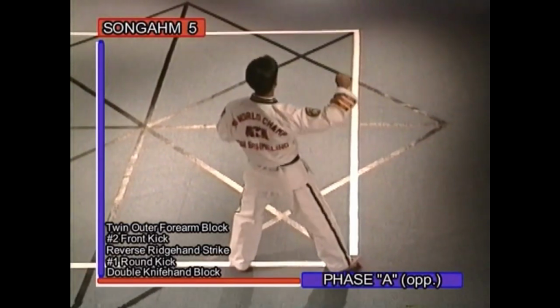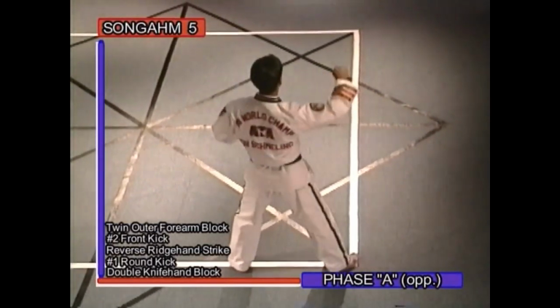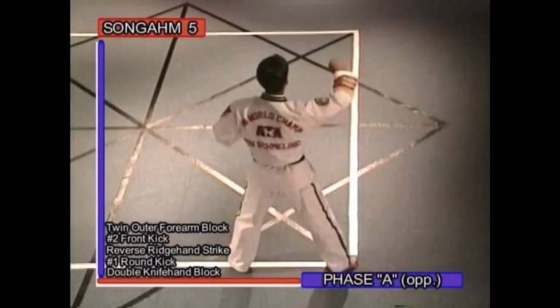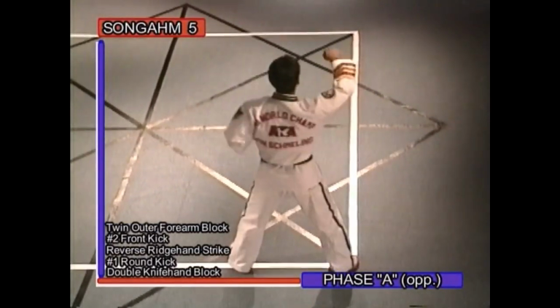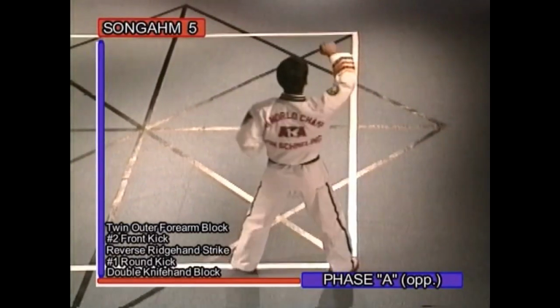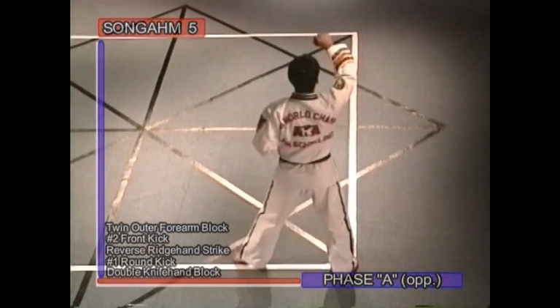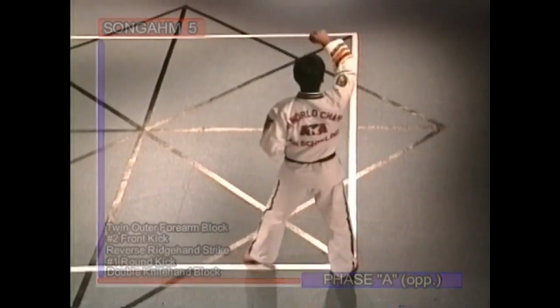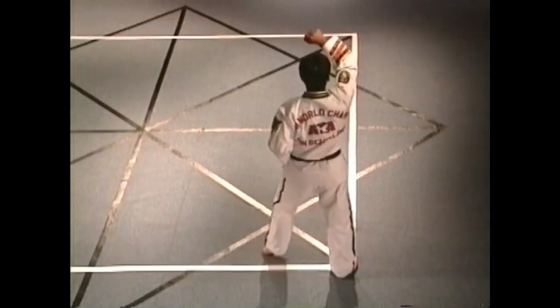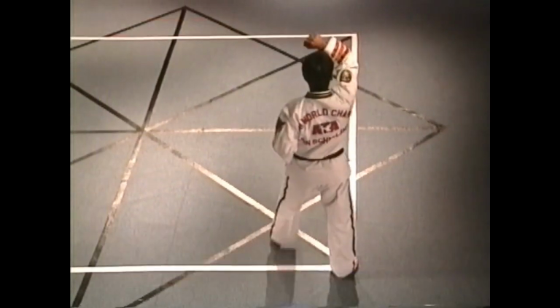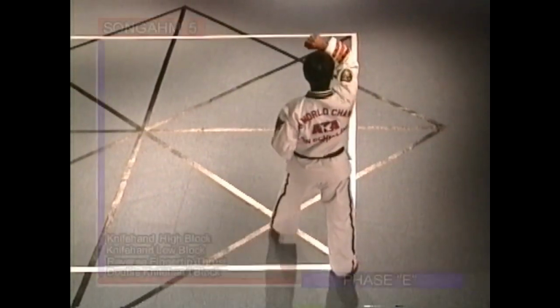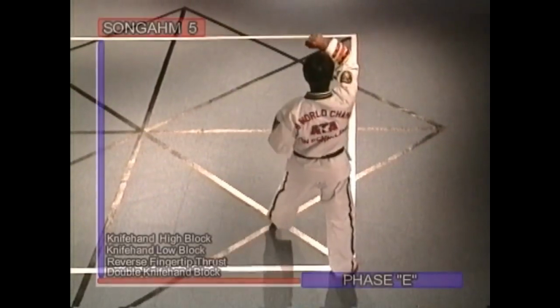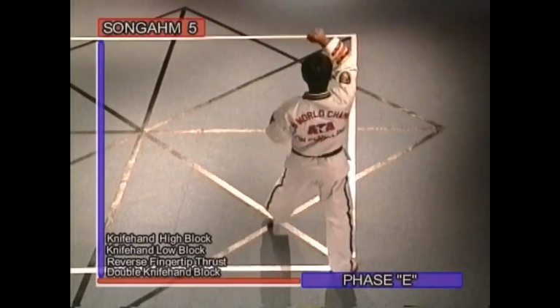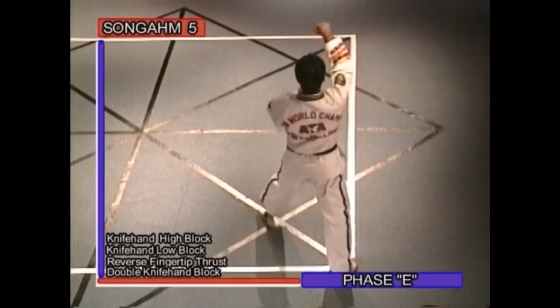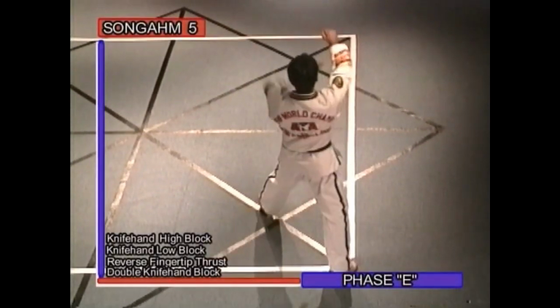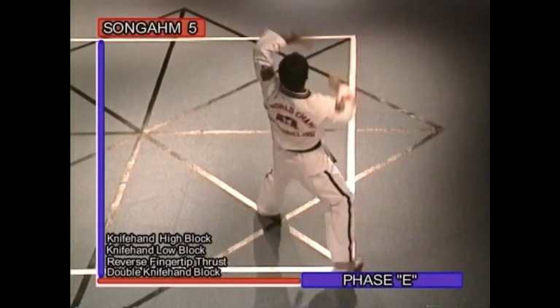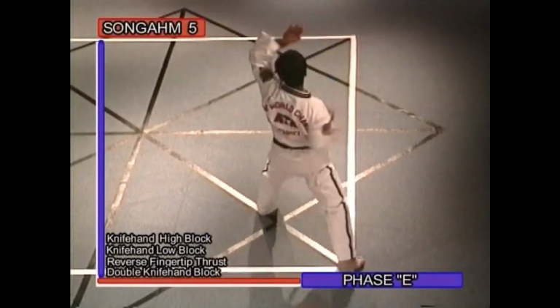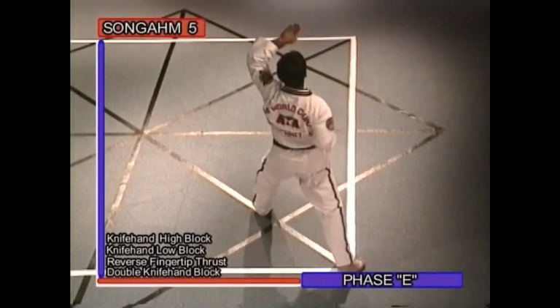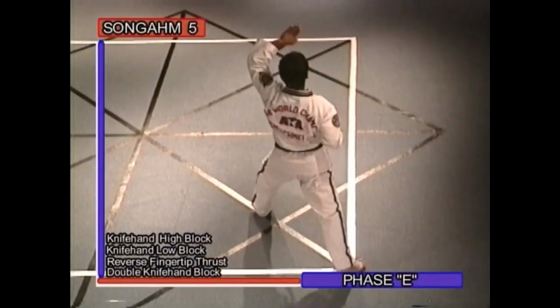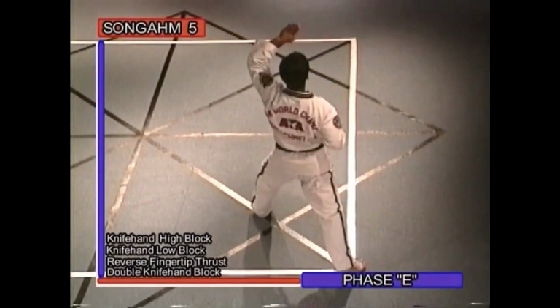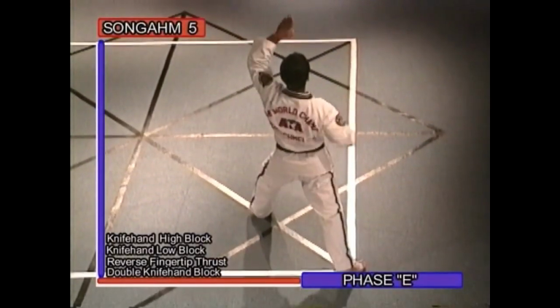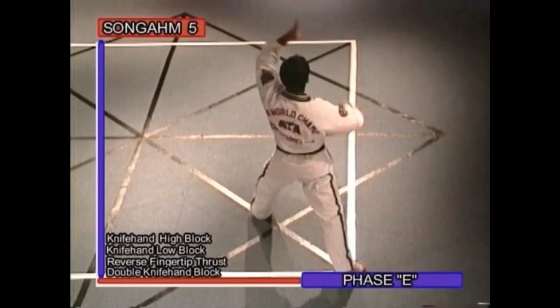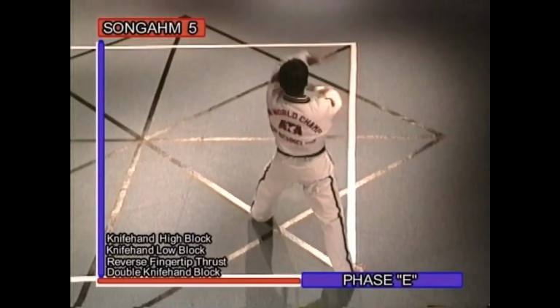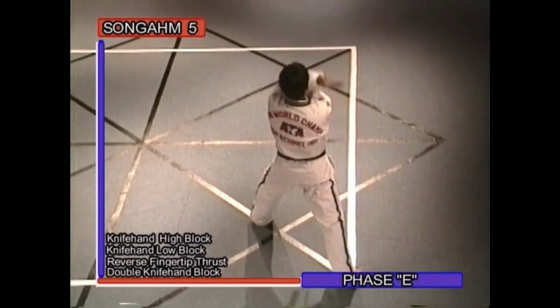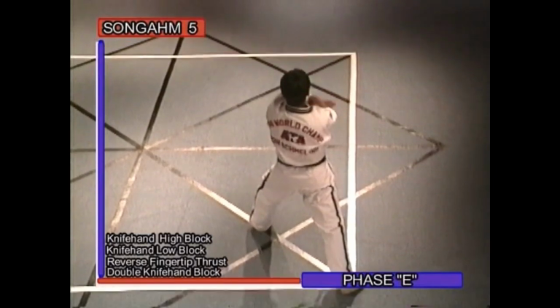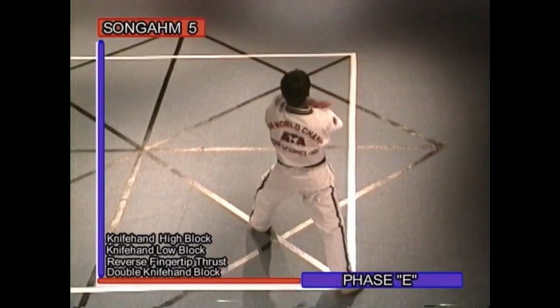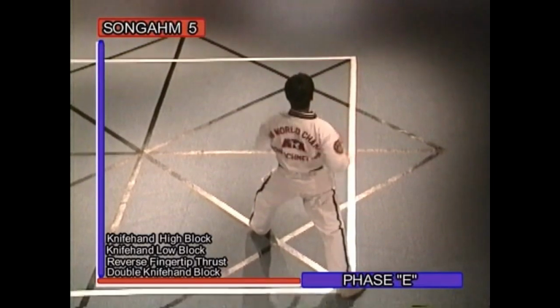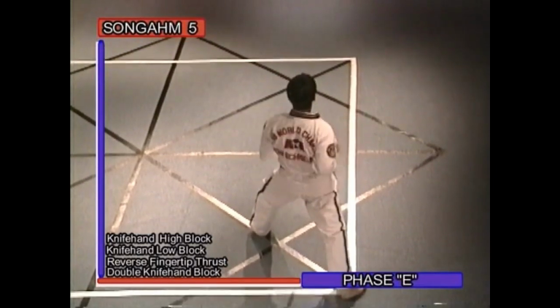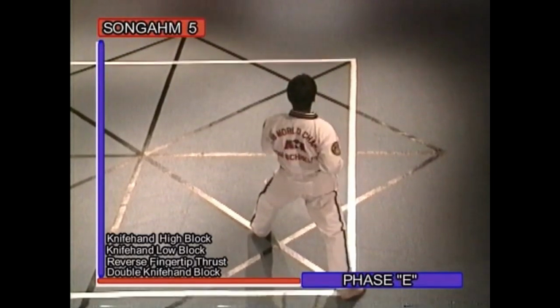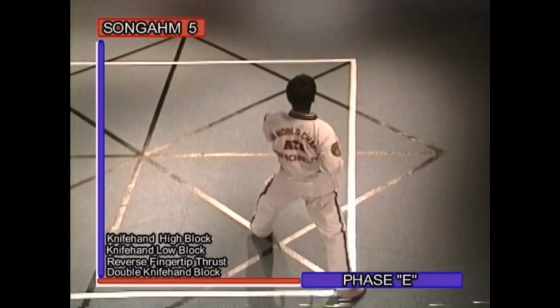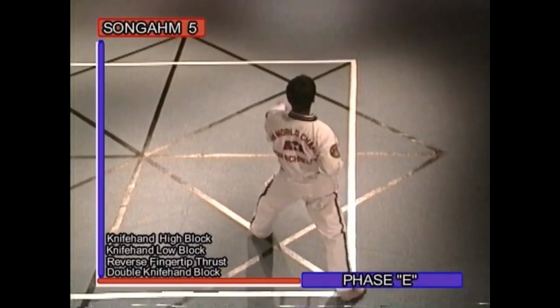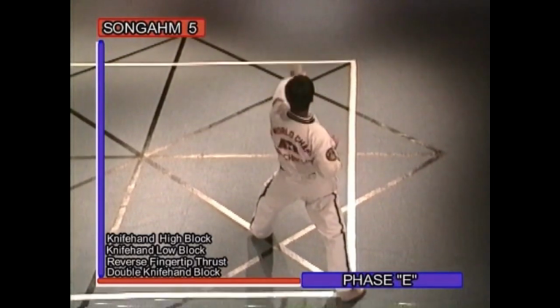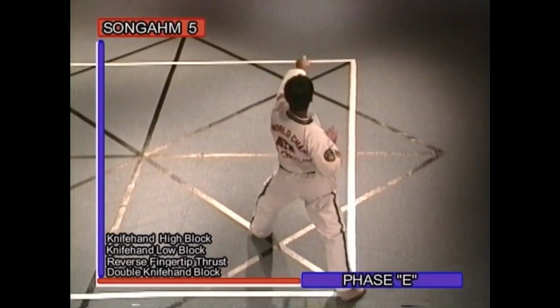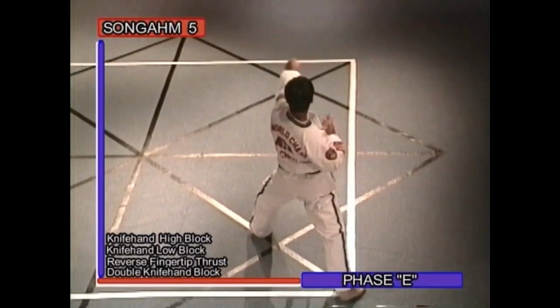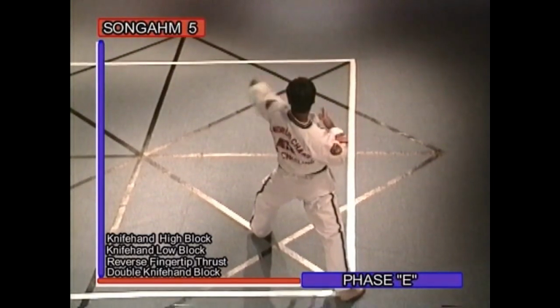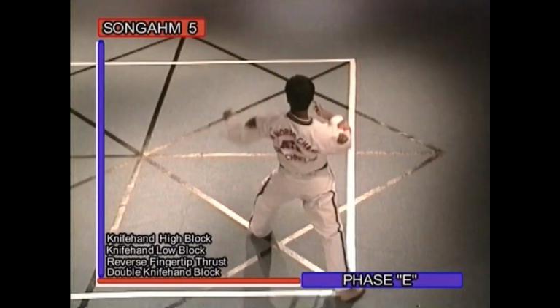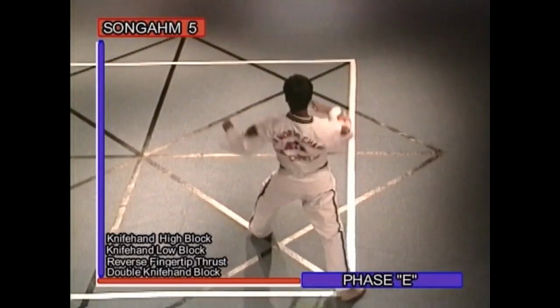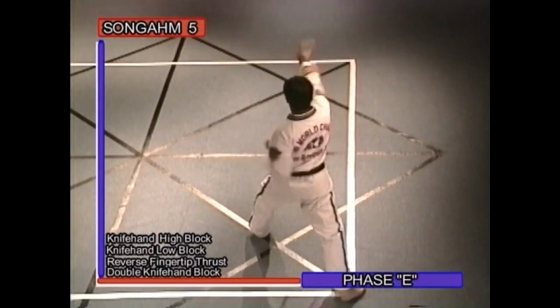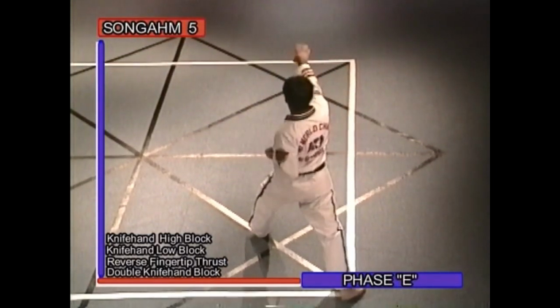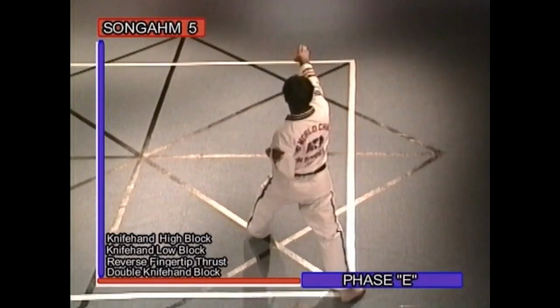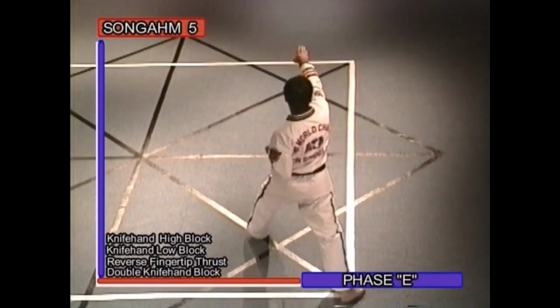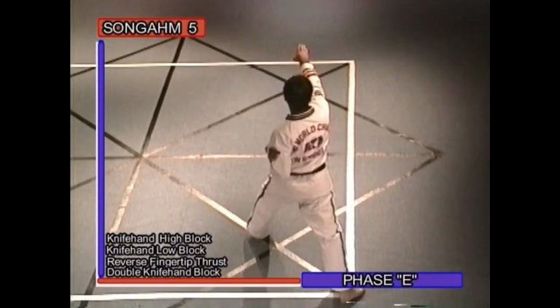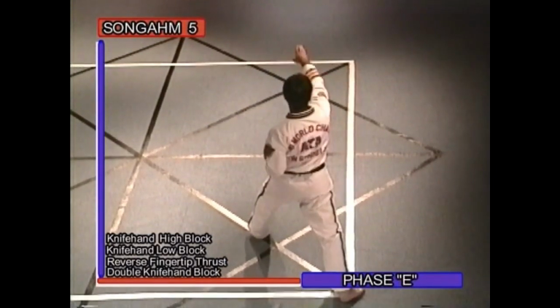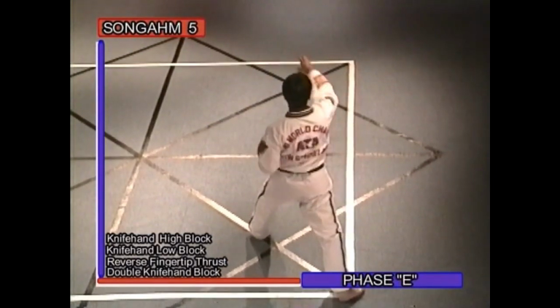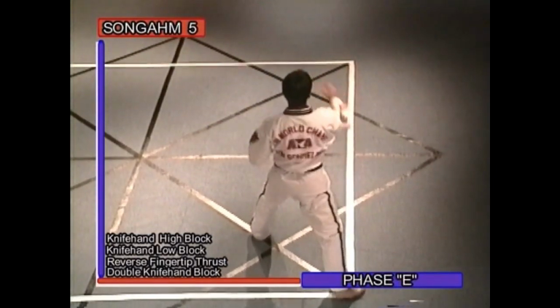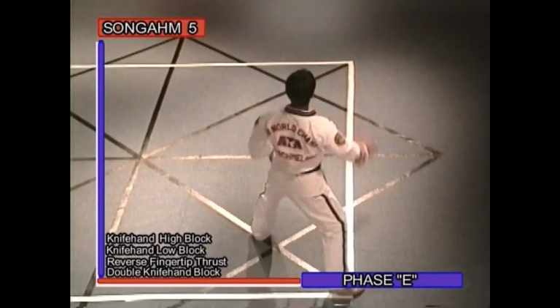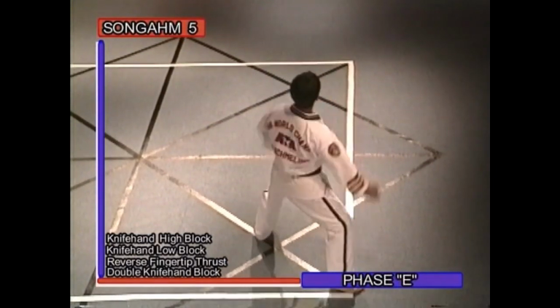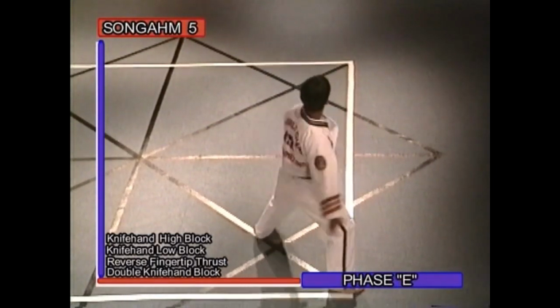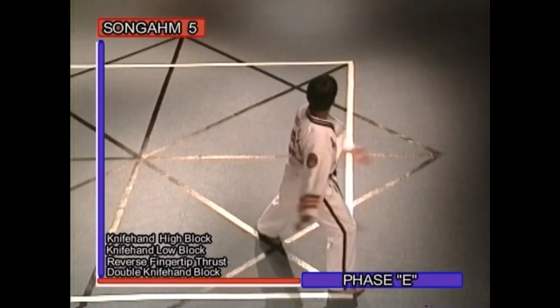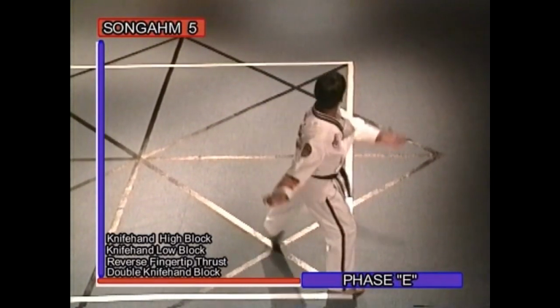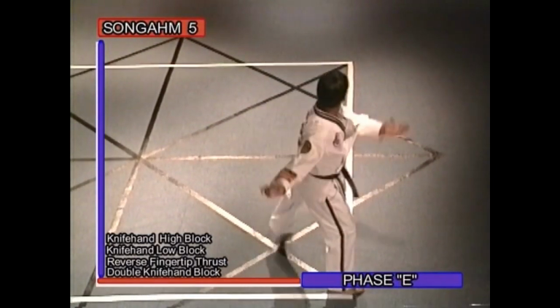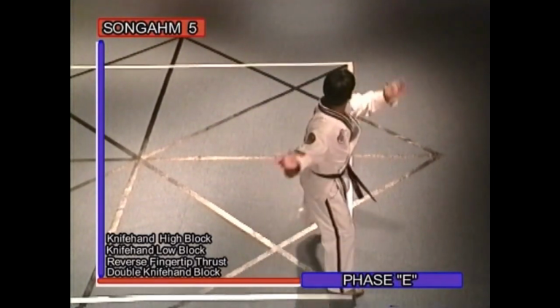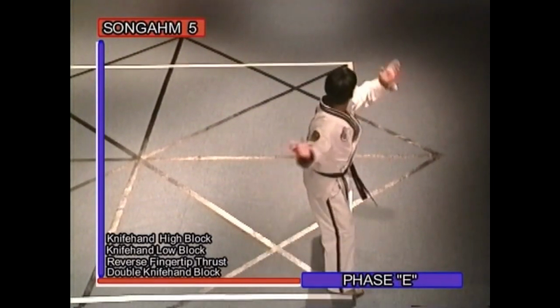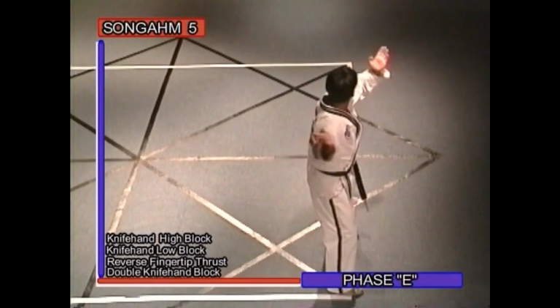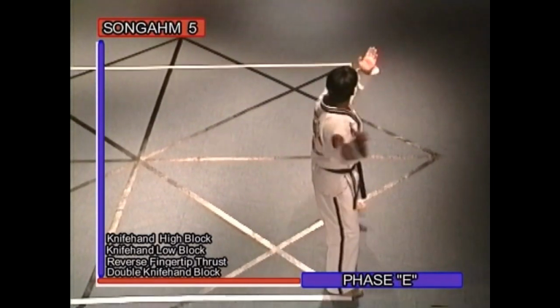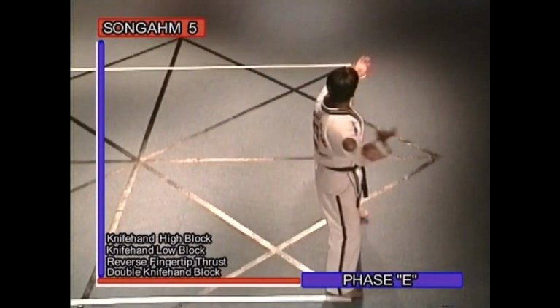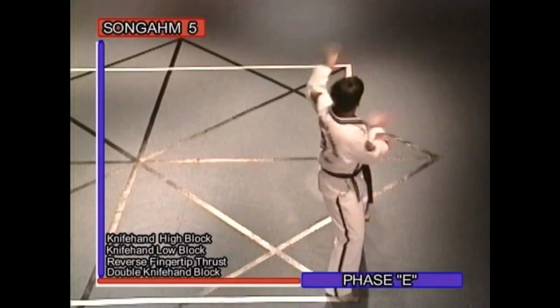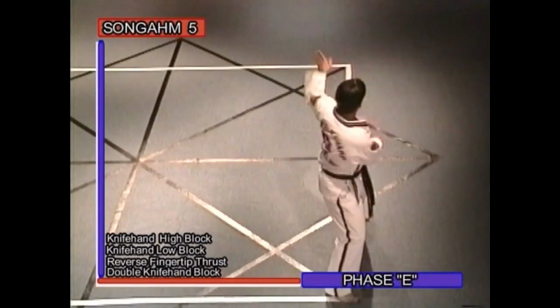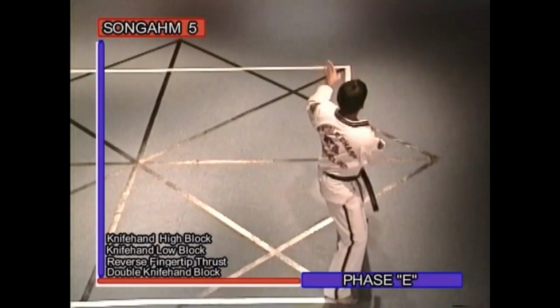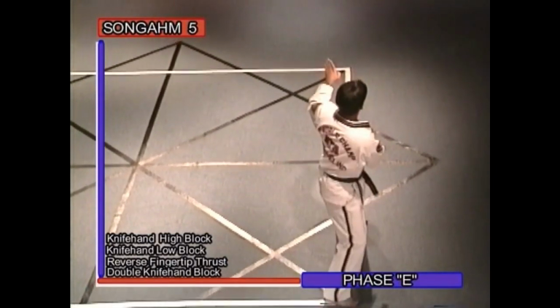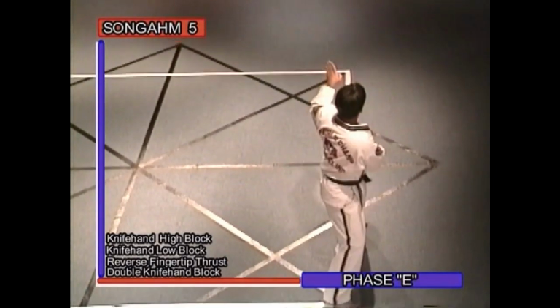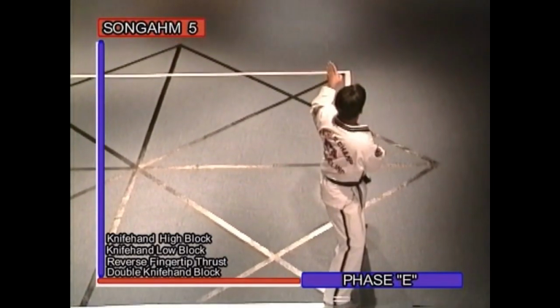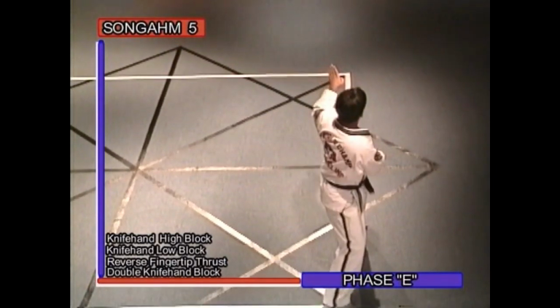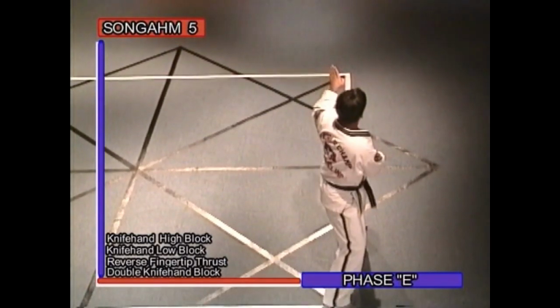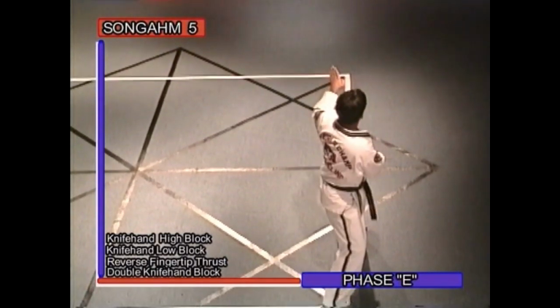Phase E: knife hand high block, knife hand low block, reverse fingertip thrust, double knife hand block.